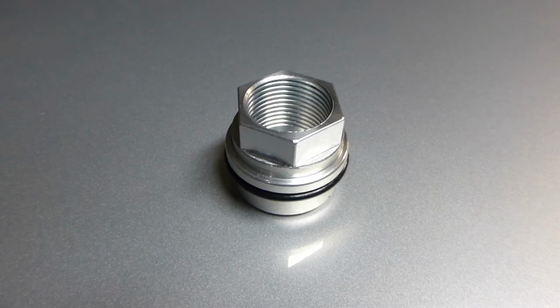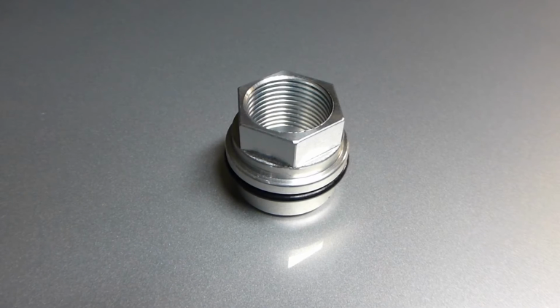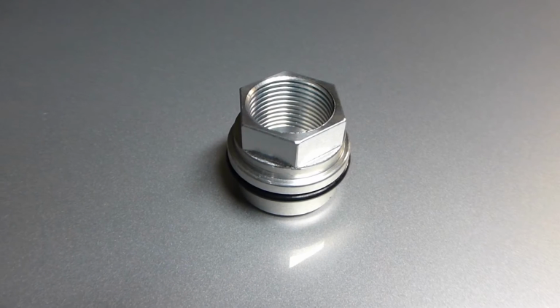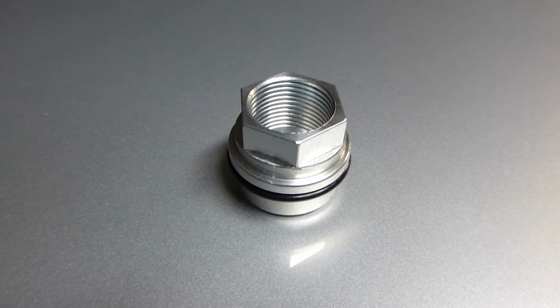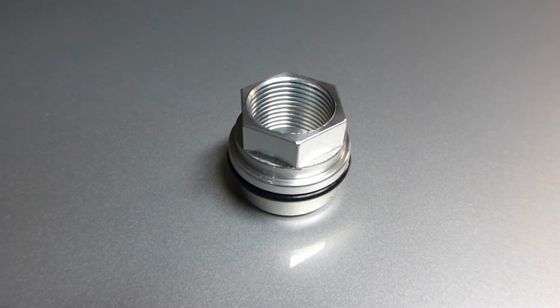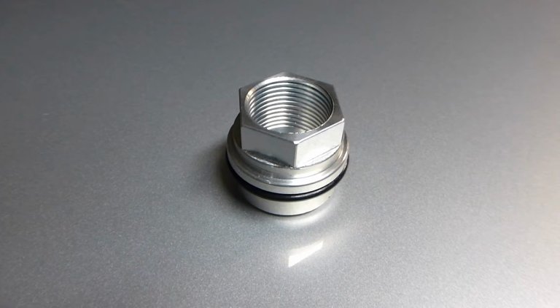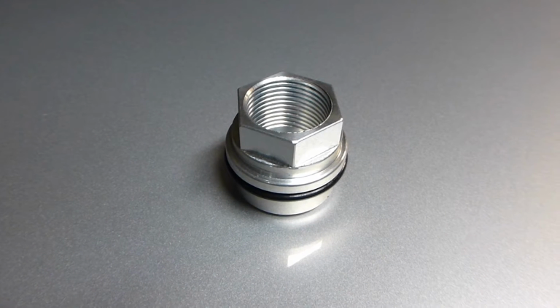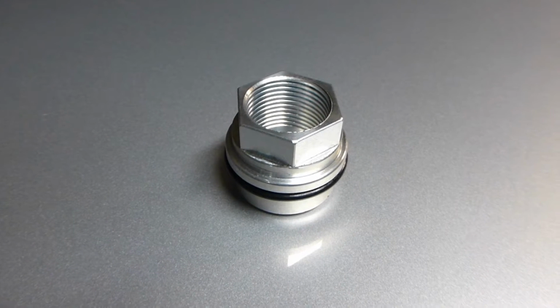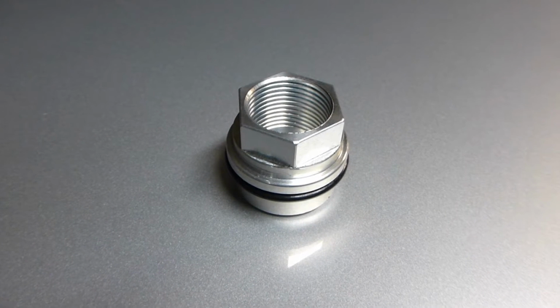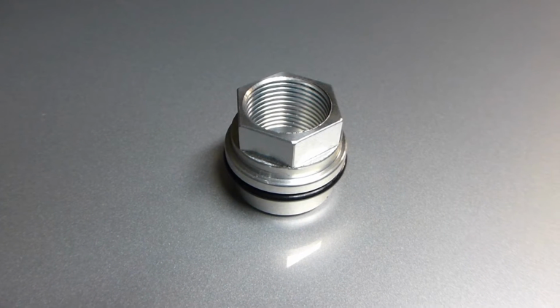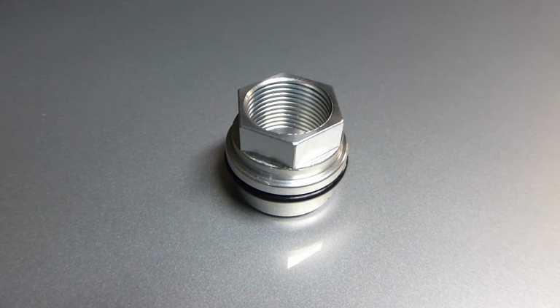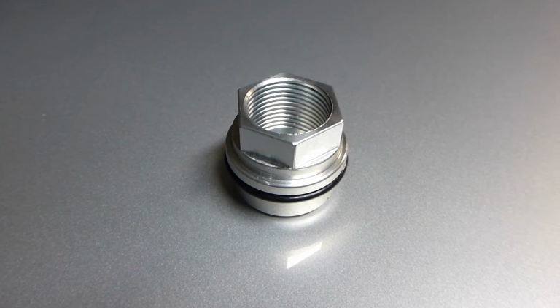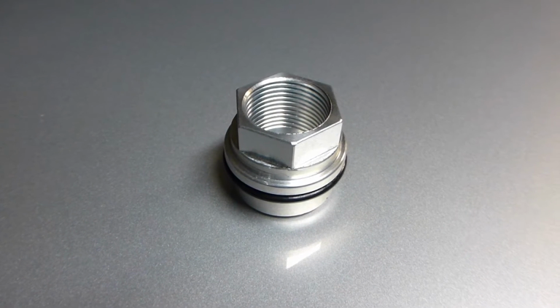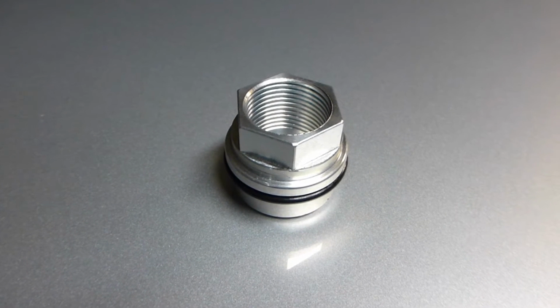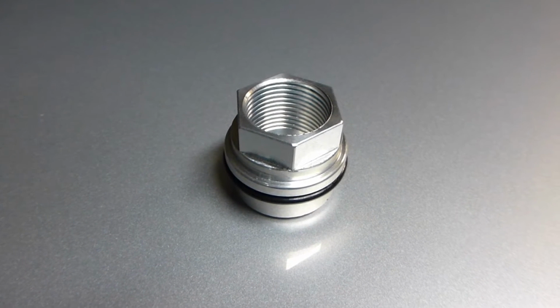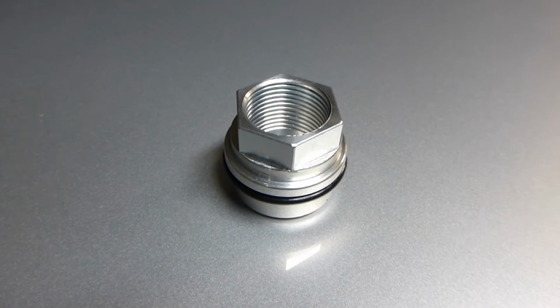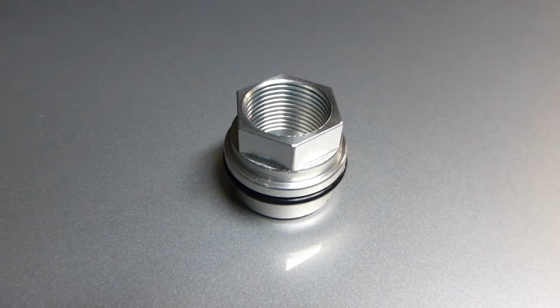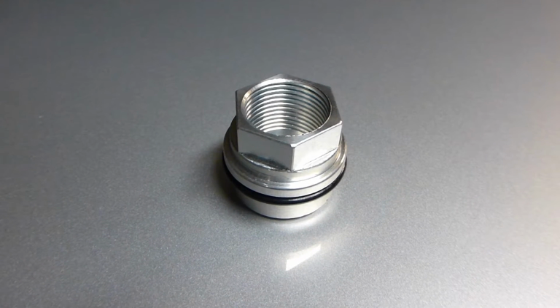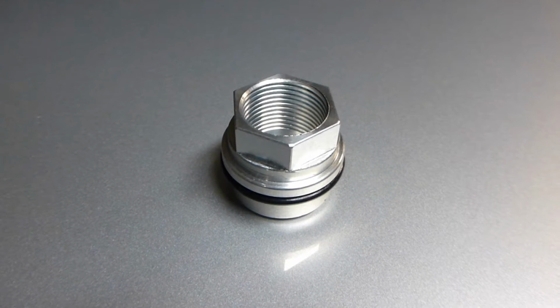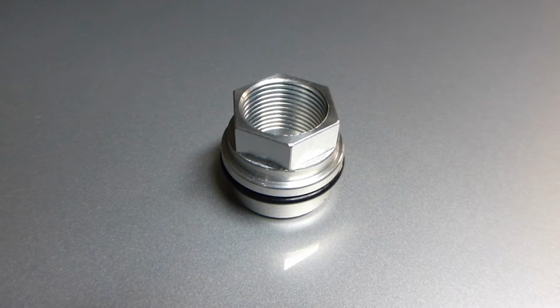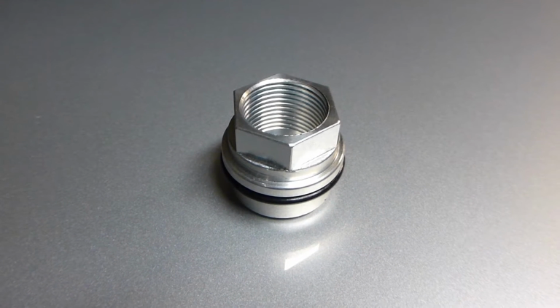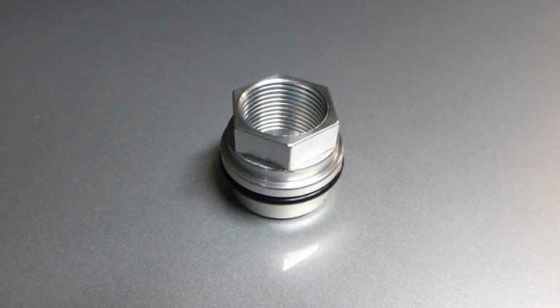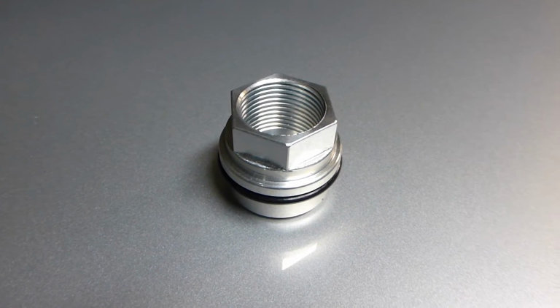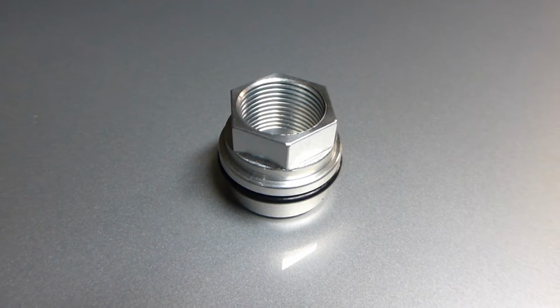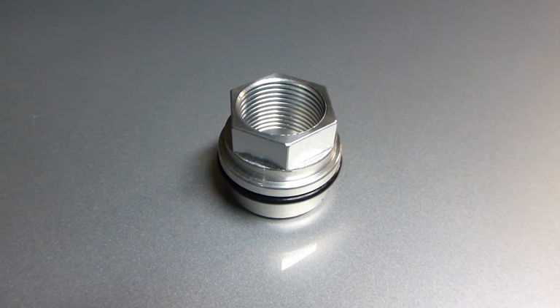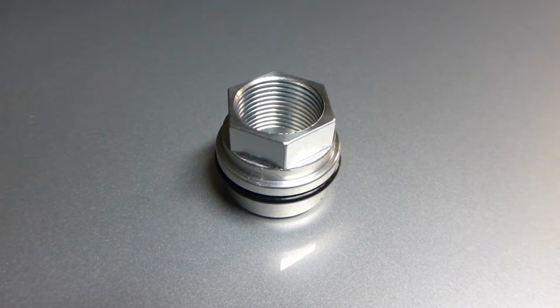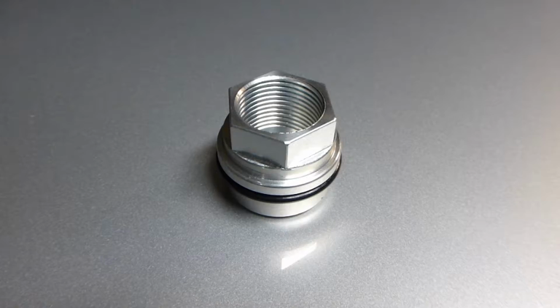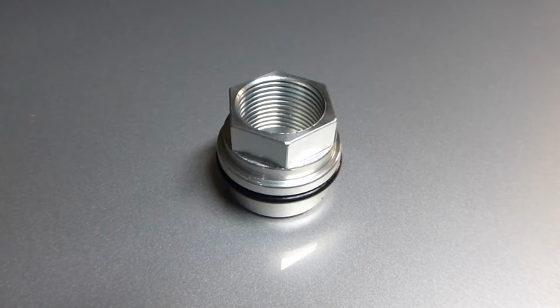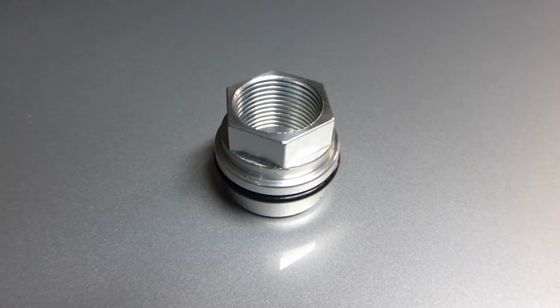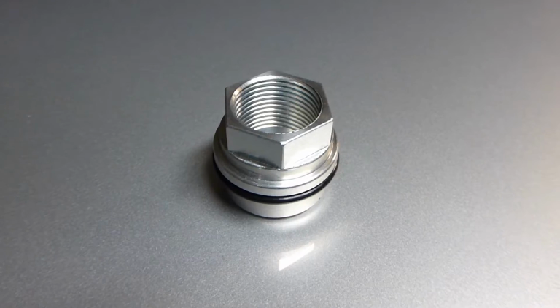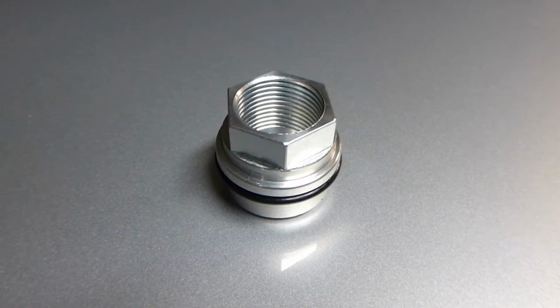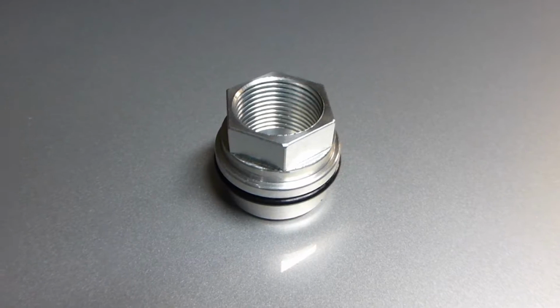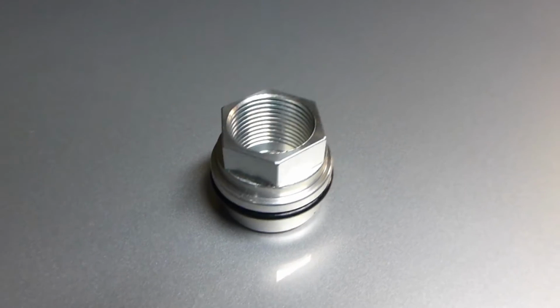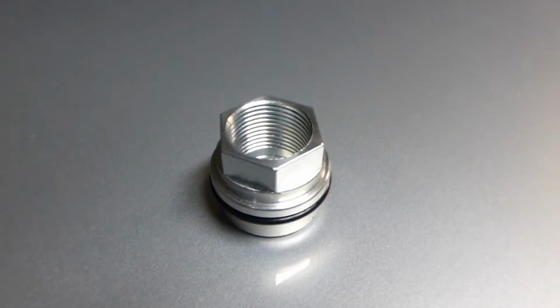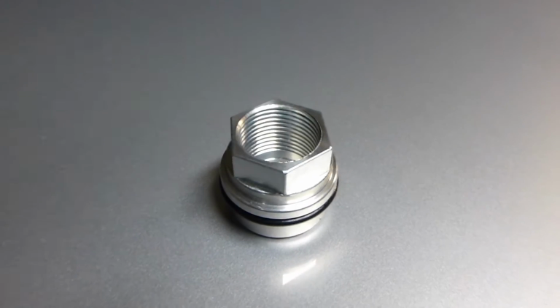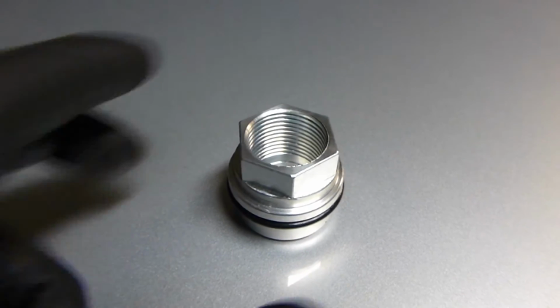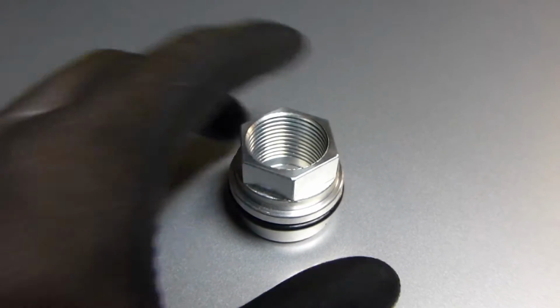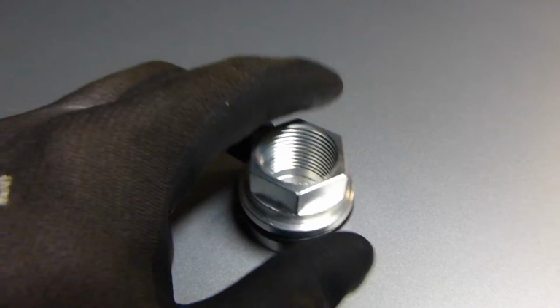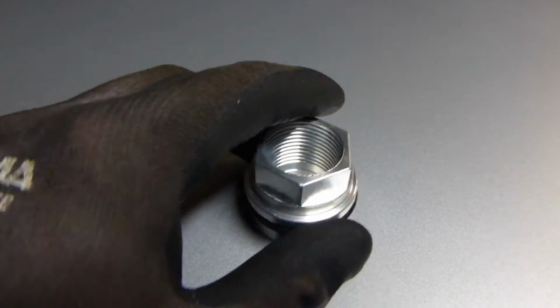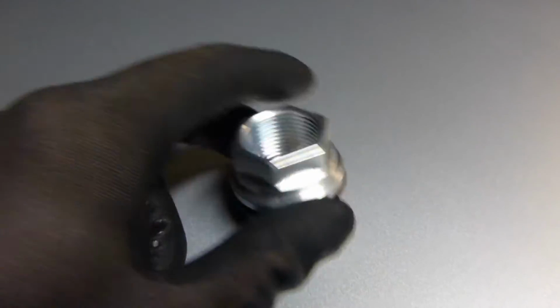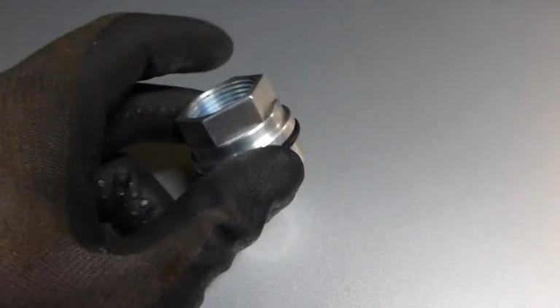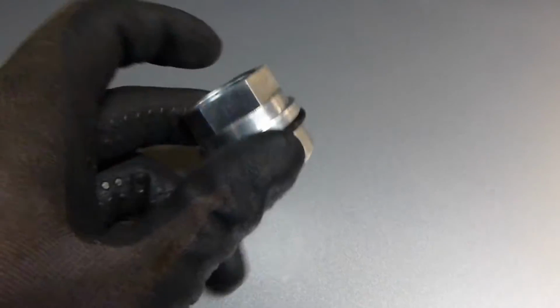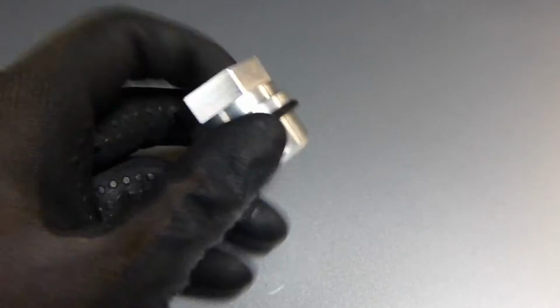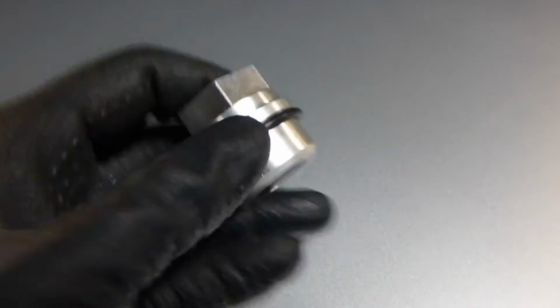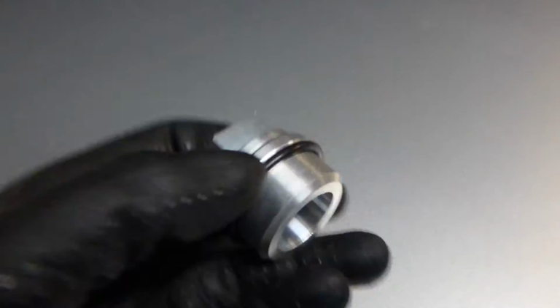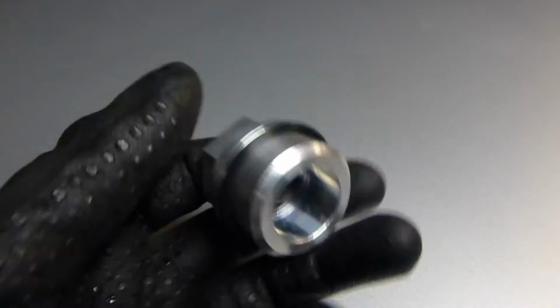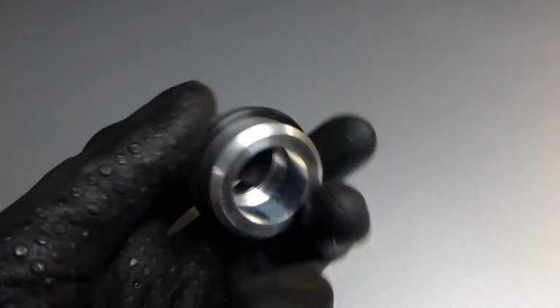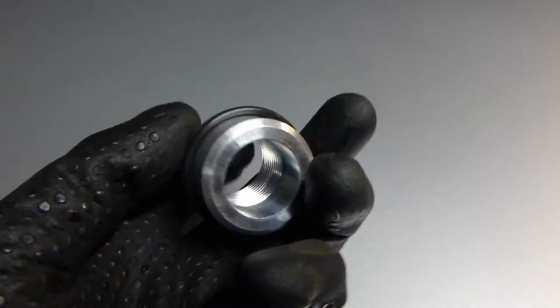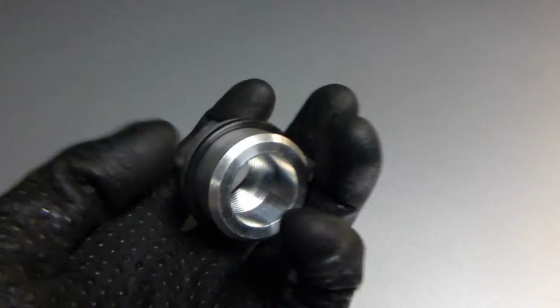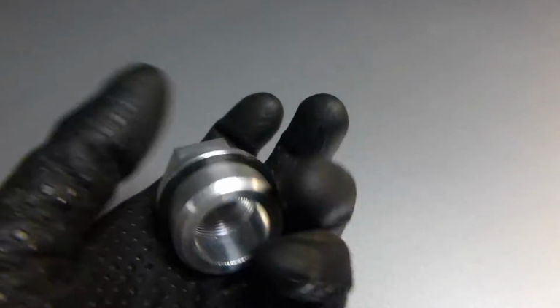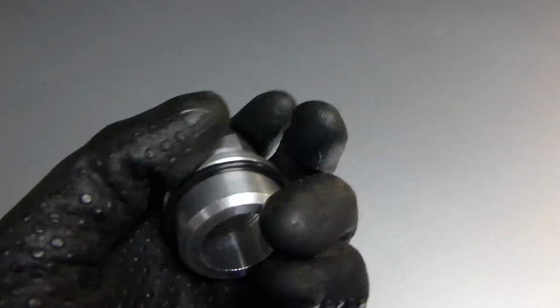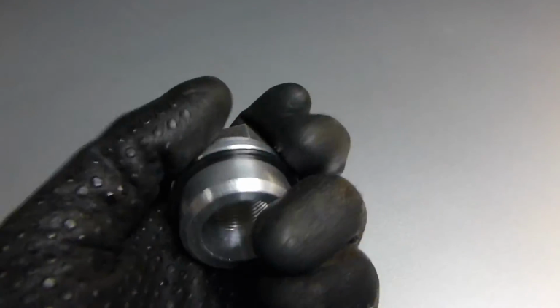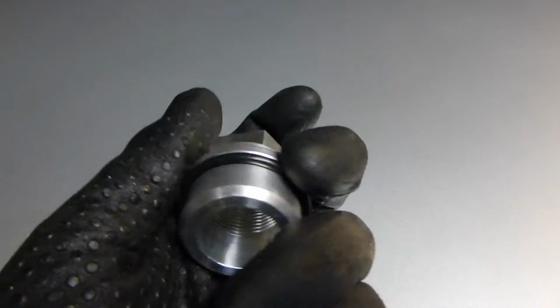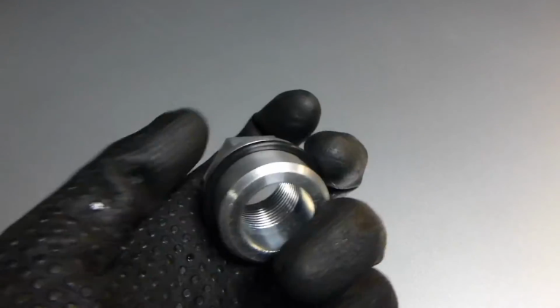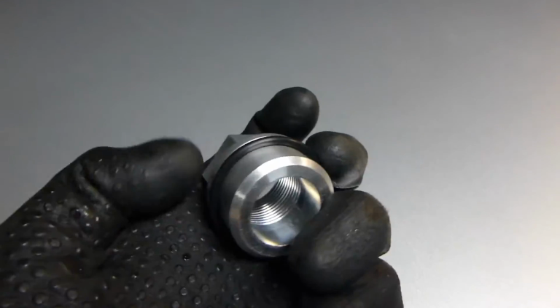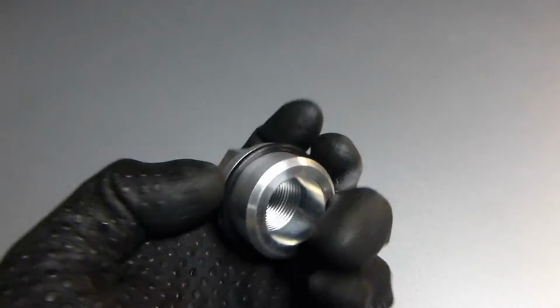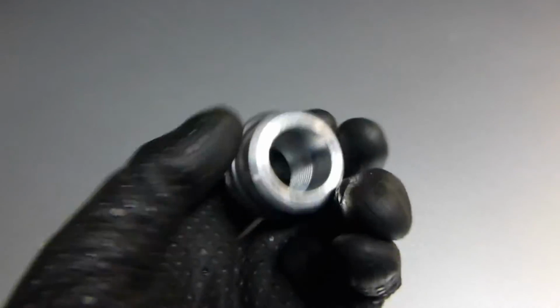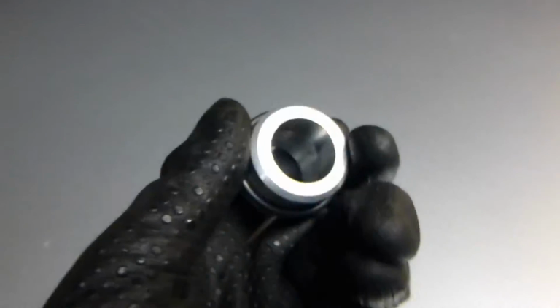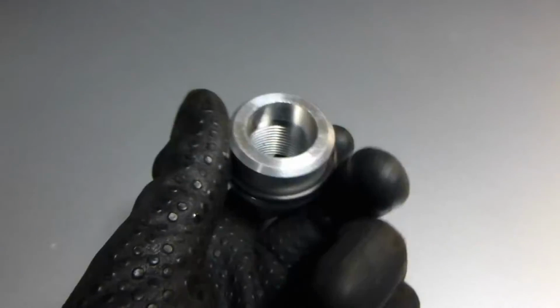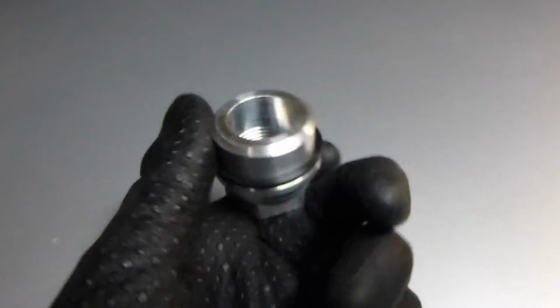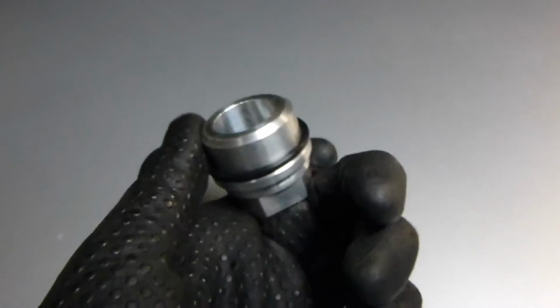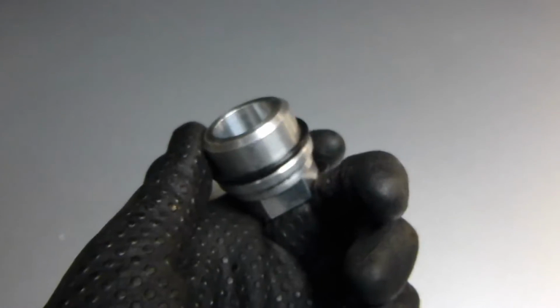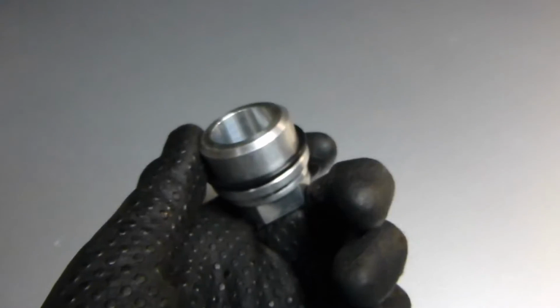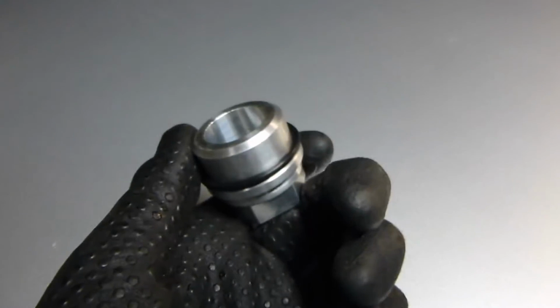What is up guys, Carl here. Today we're having a look at the block breeder hose adapter from 034 Motorsports.